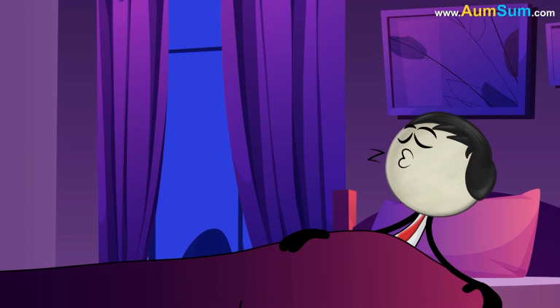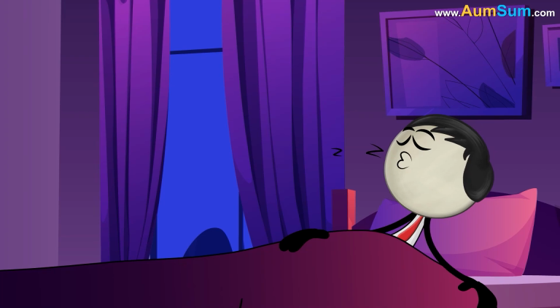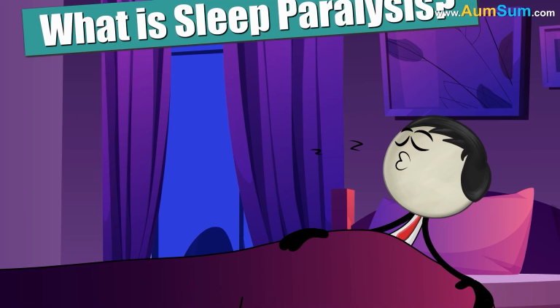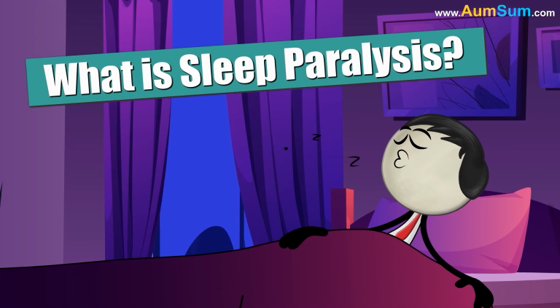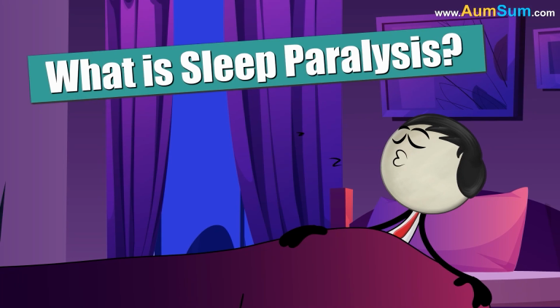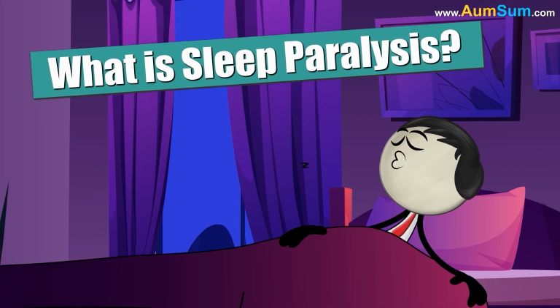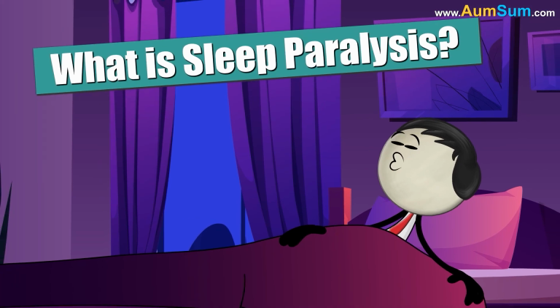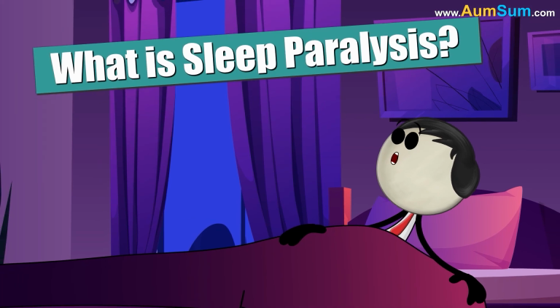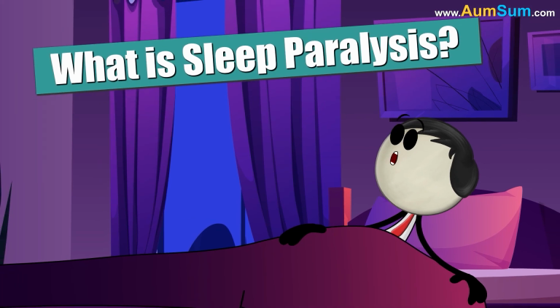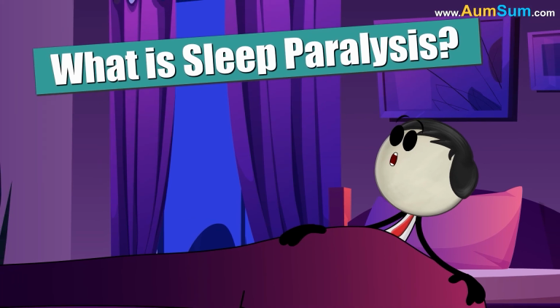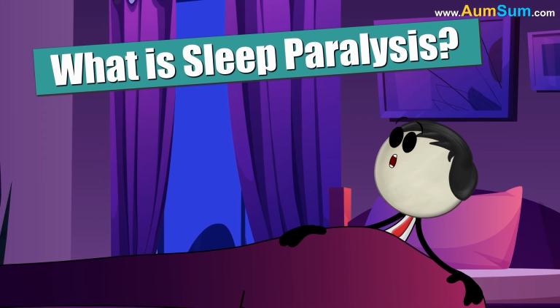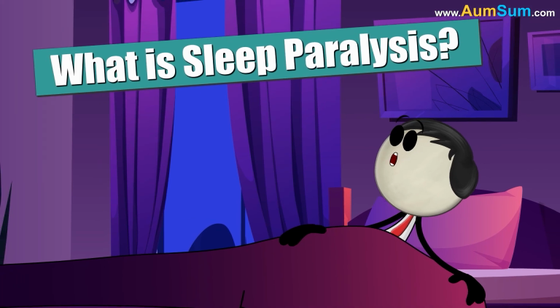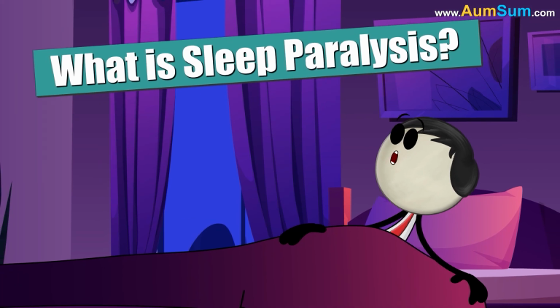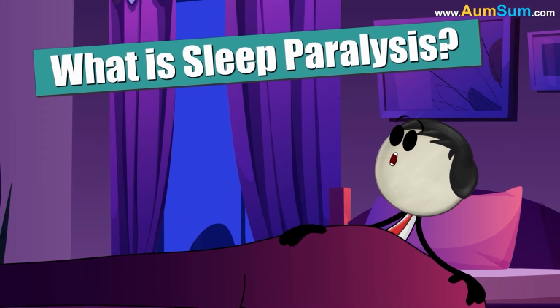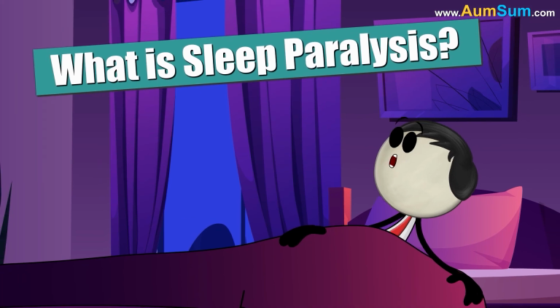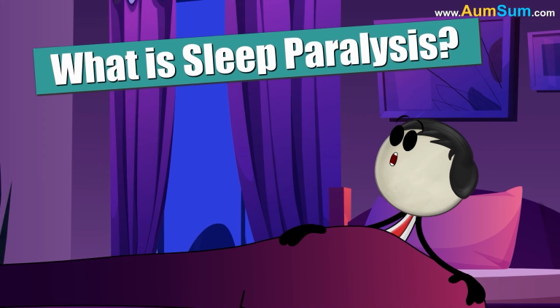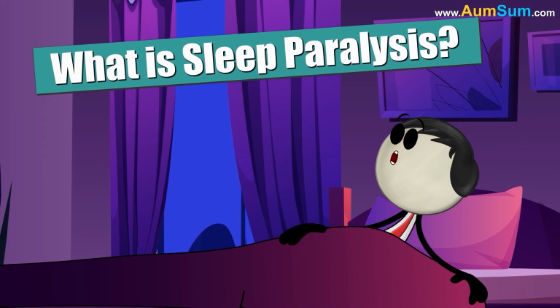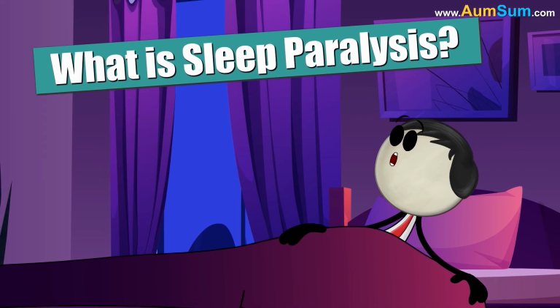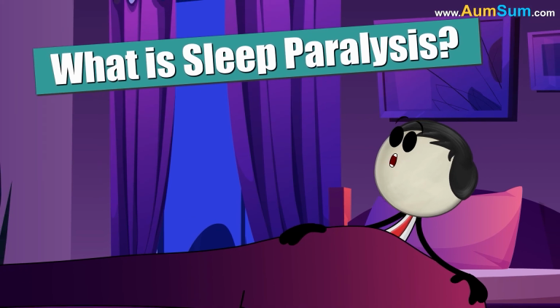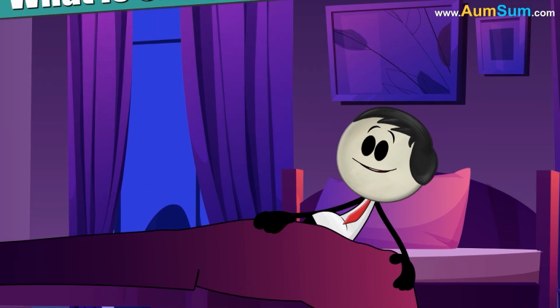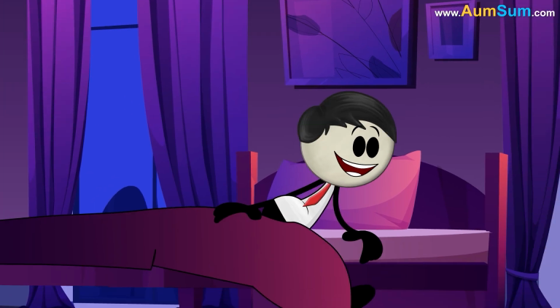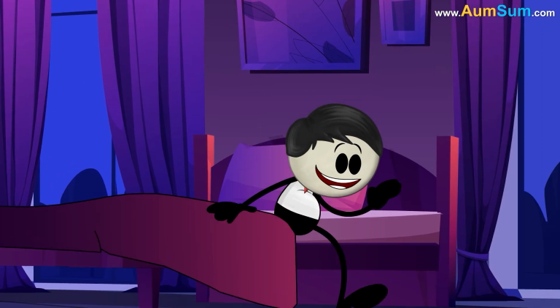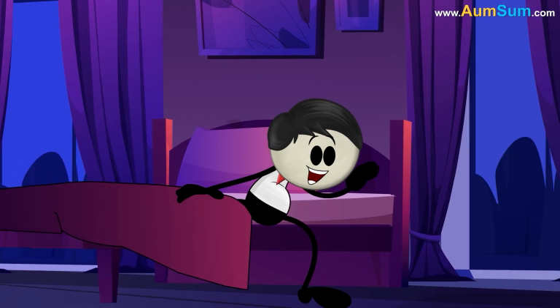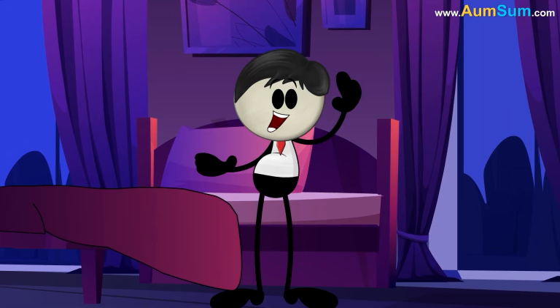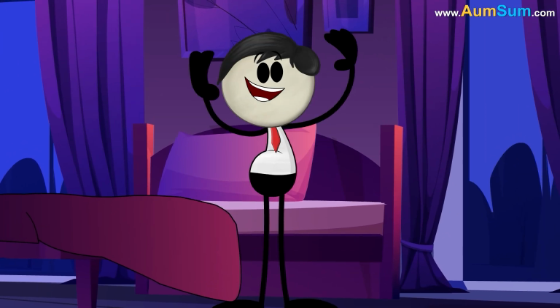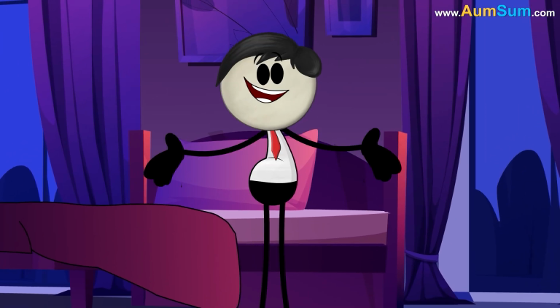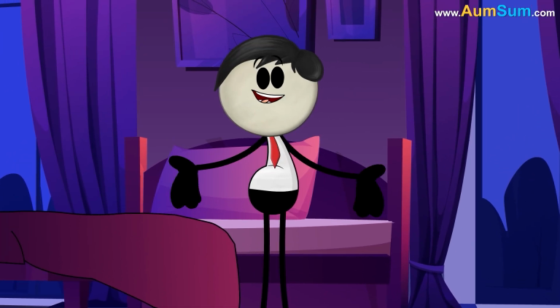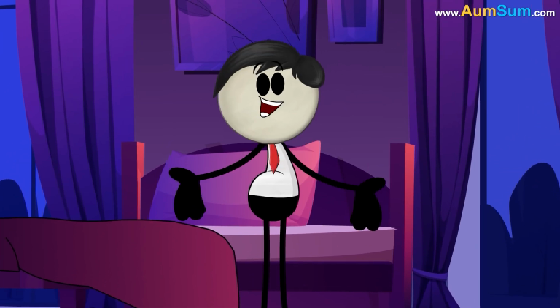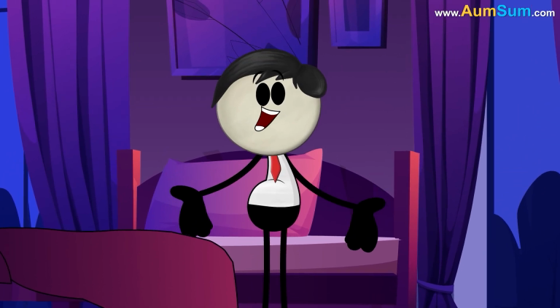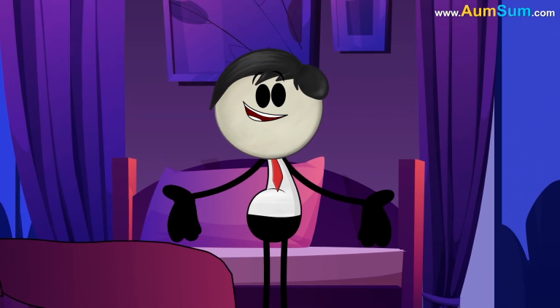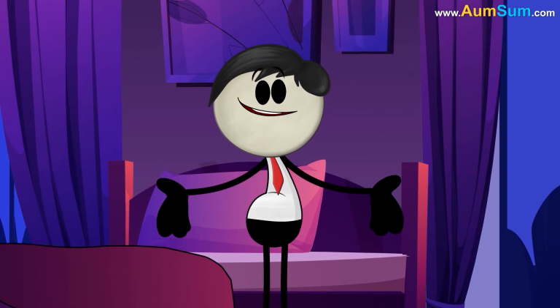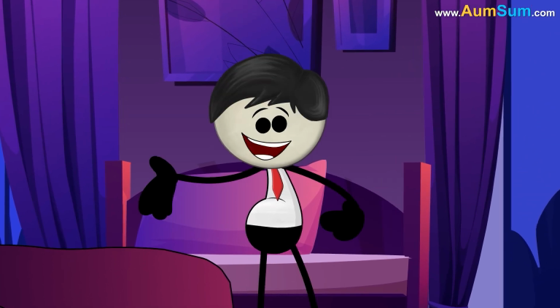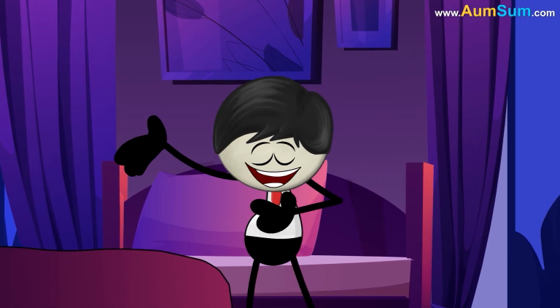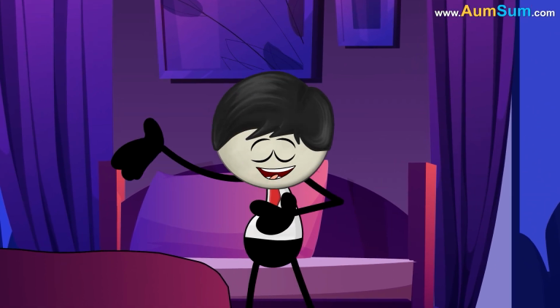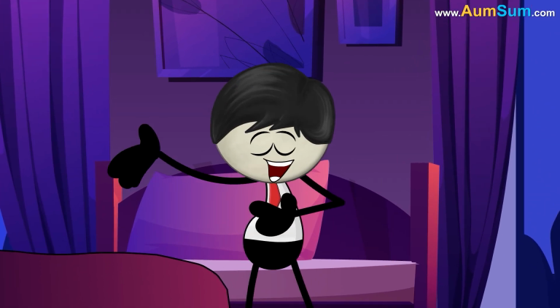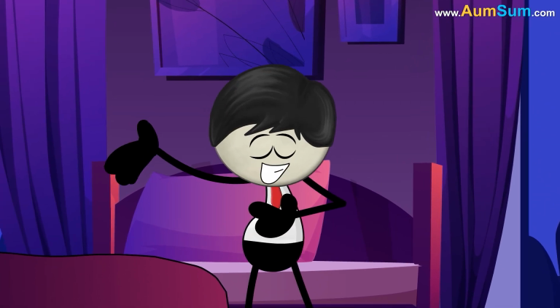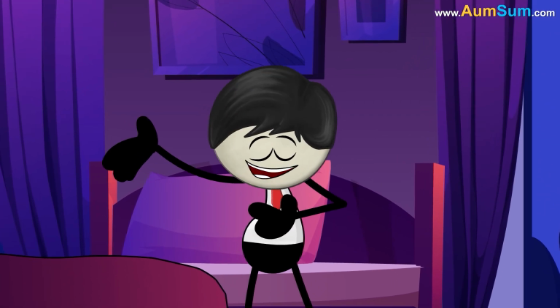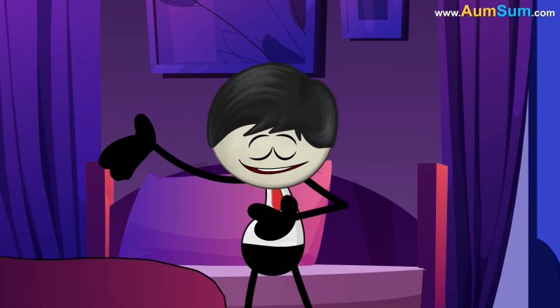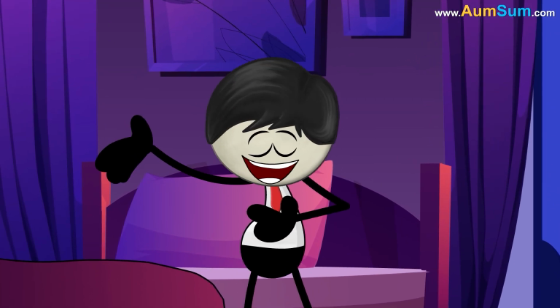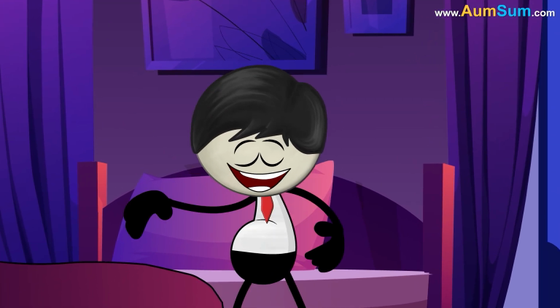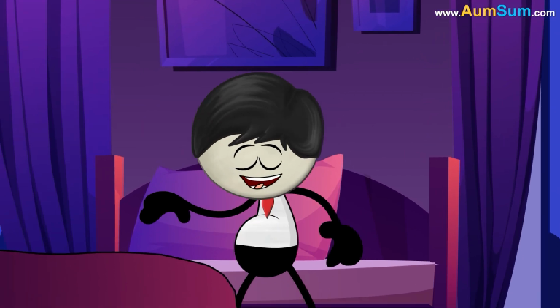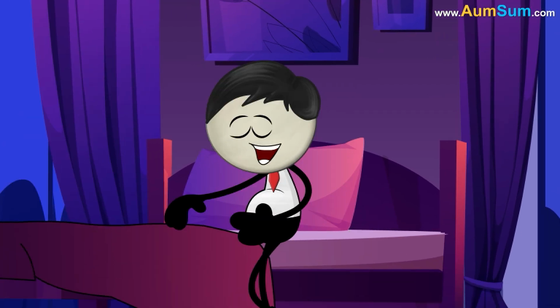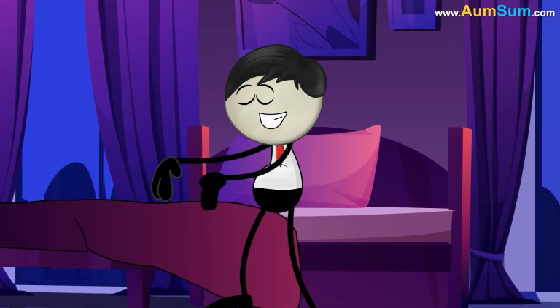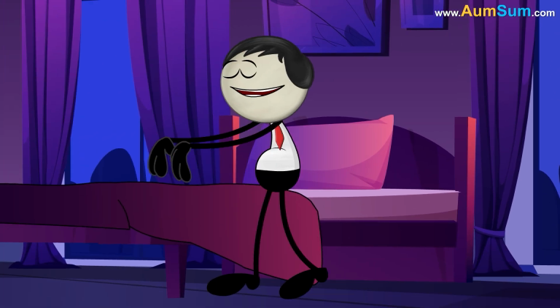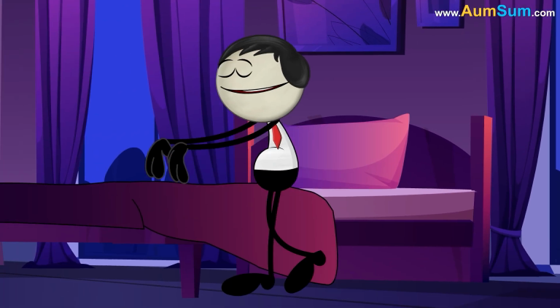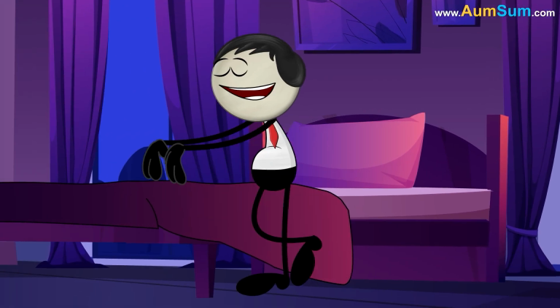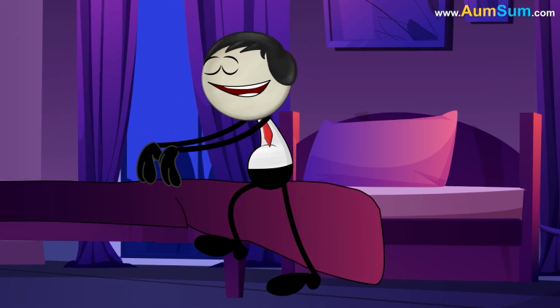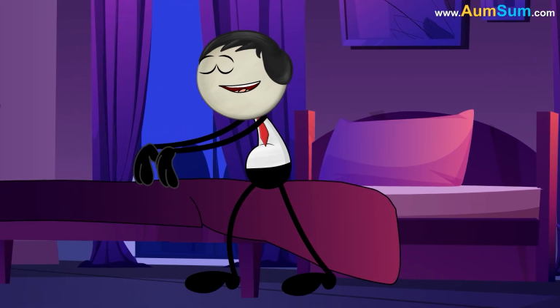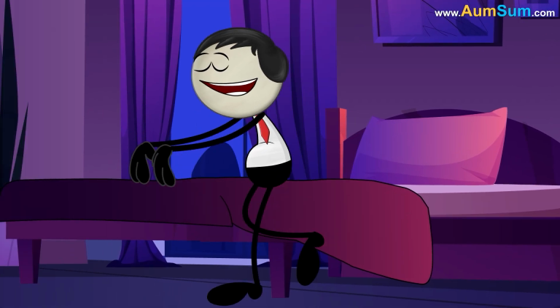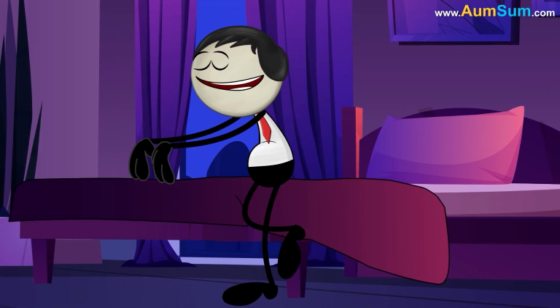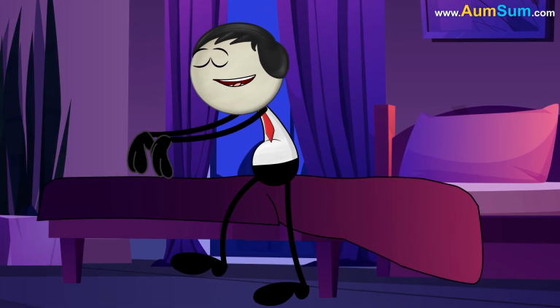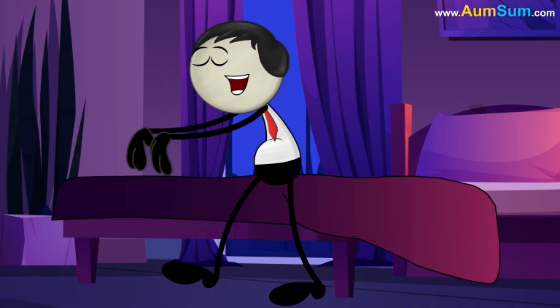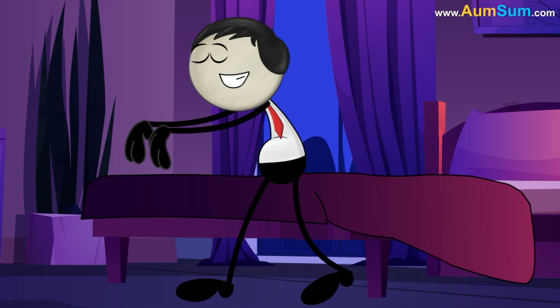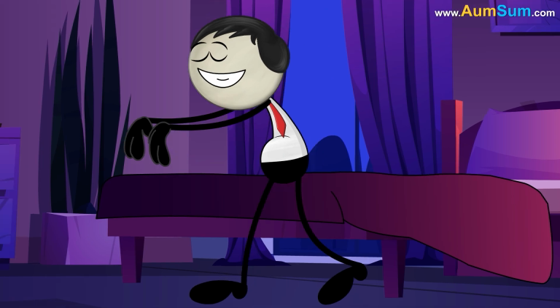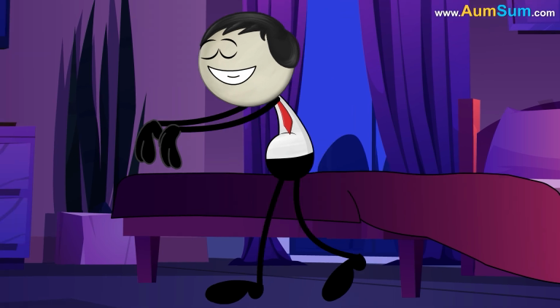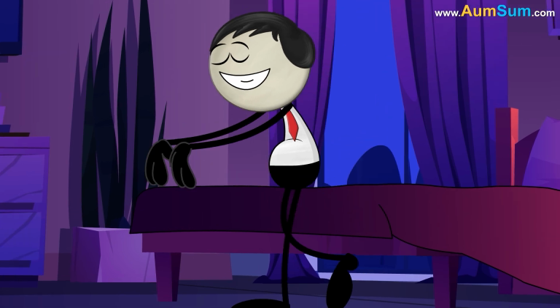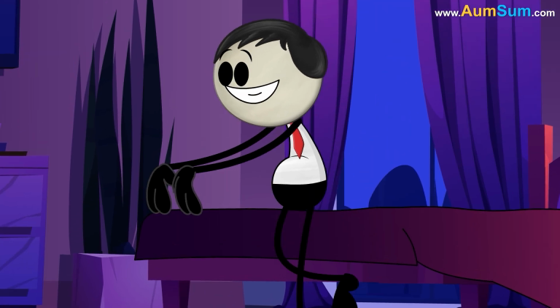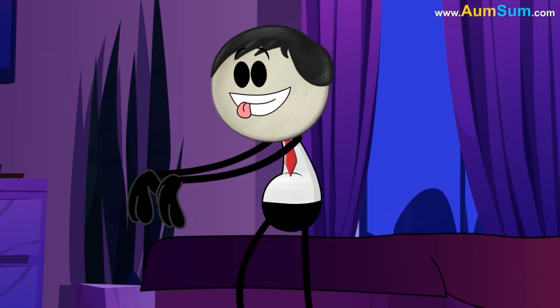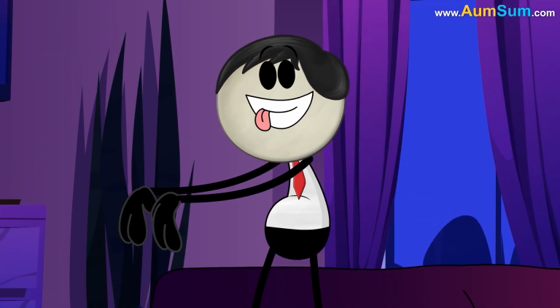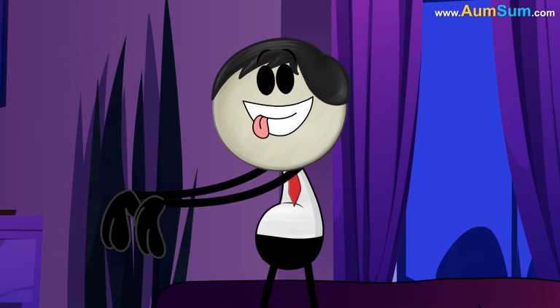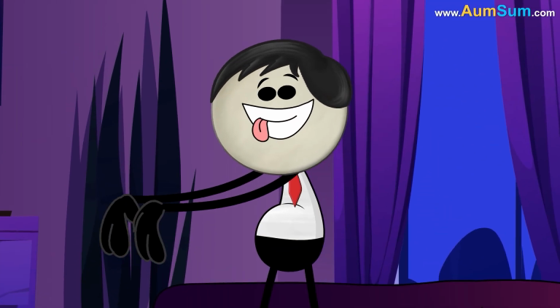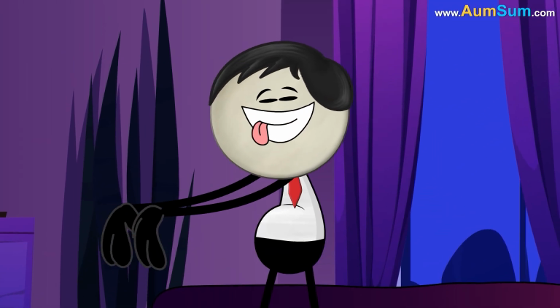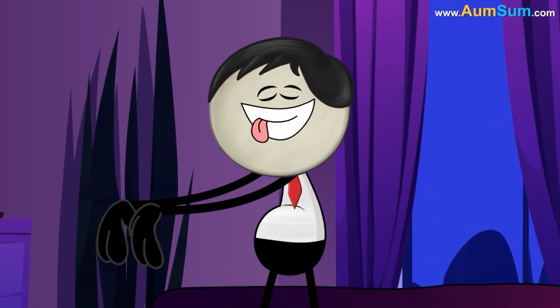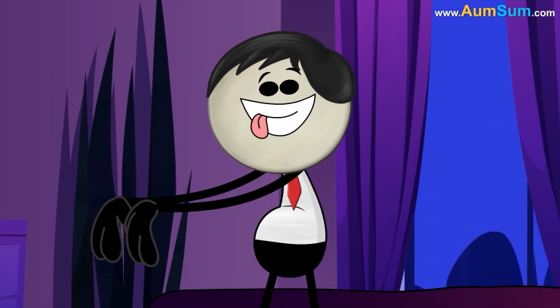What is sleep paralysis? No big deal. Oh, Omsum.